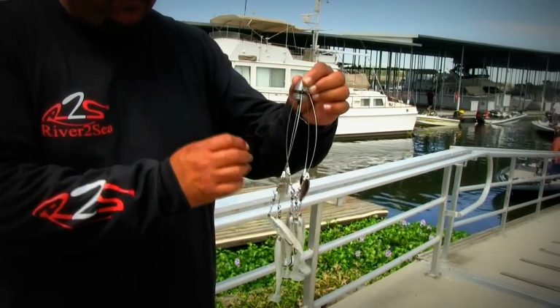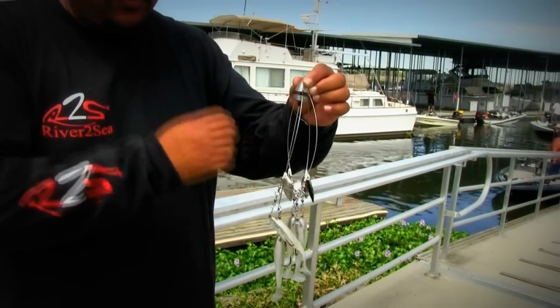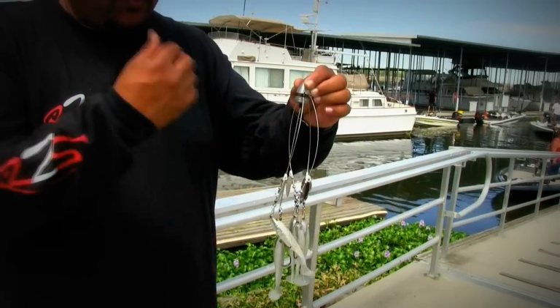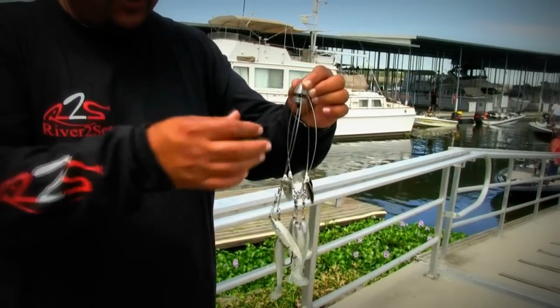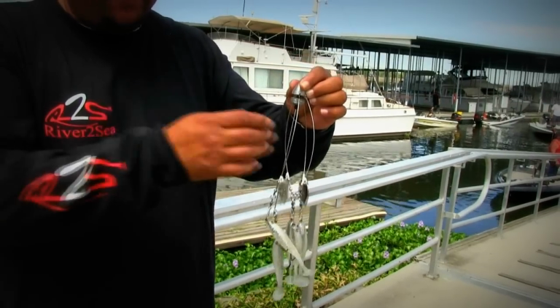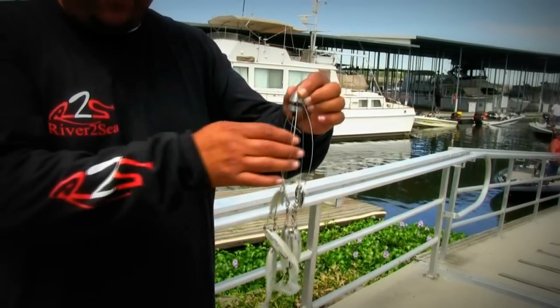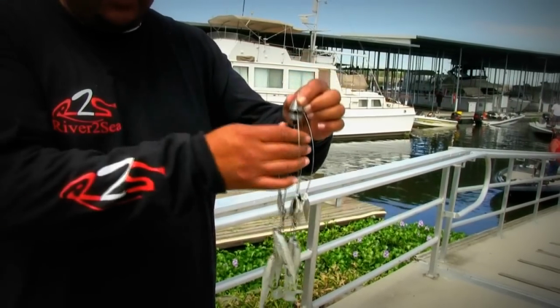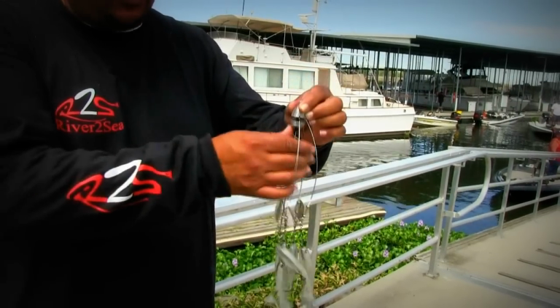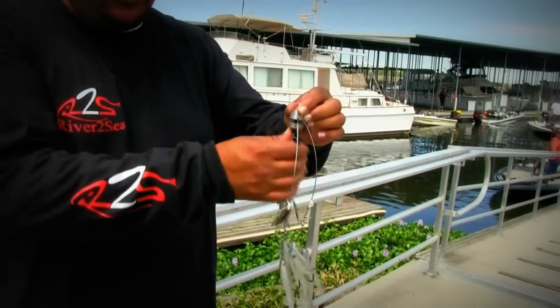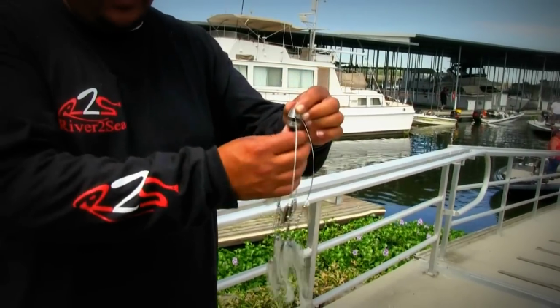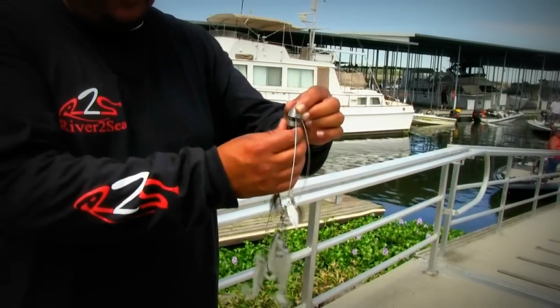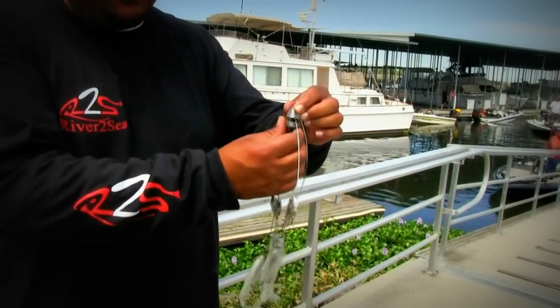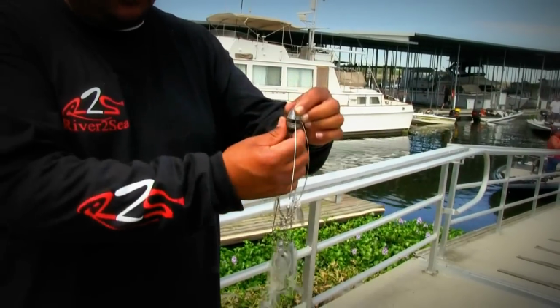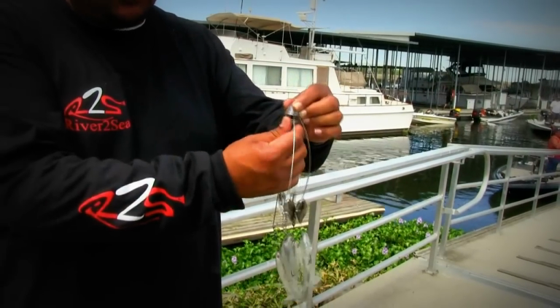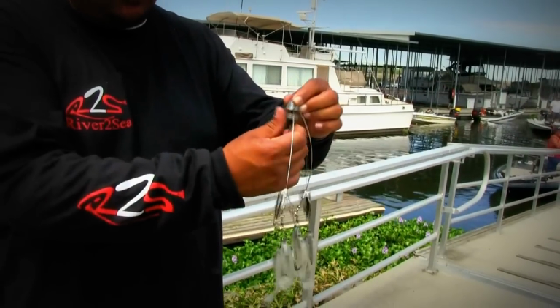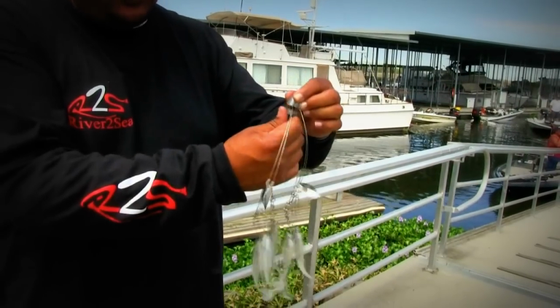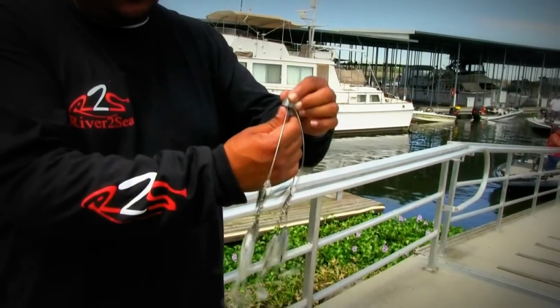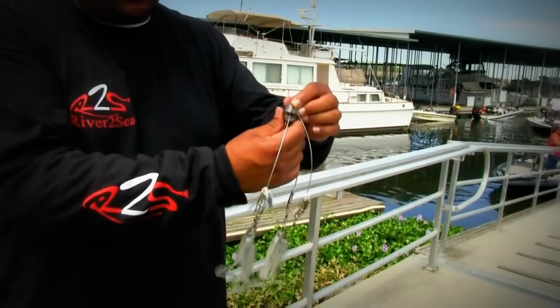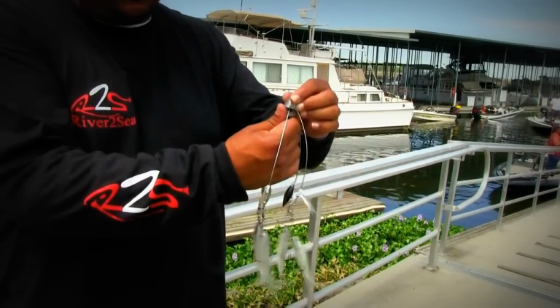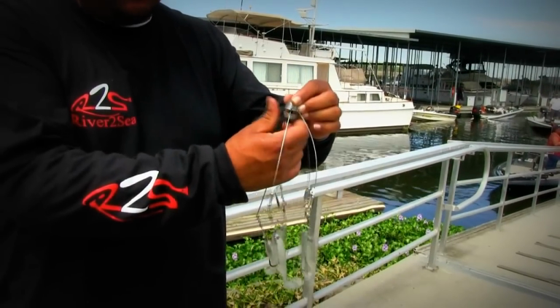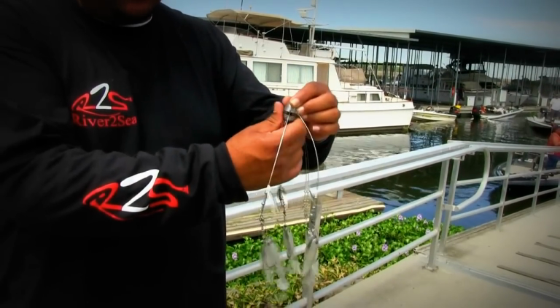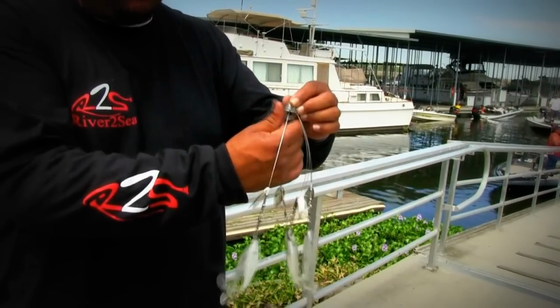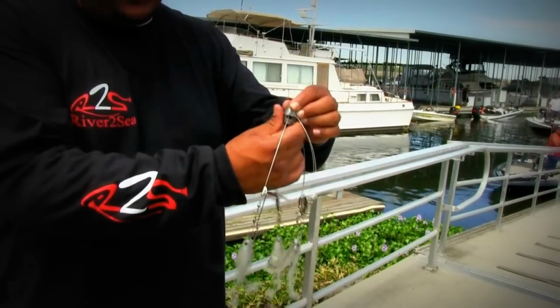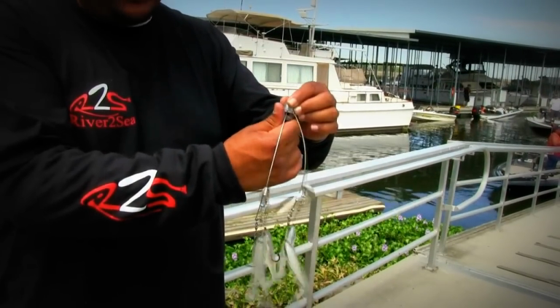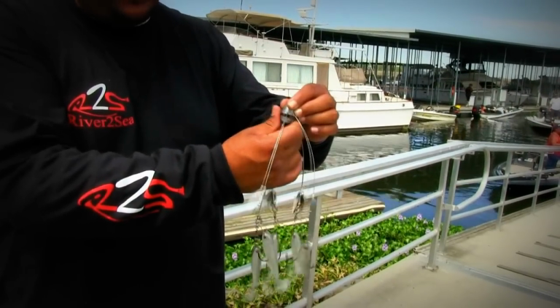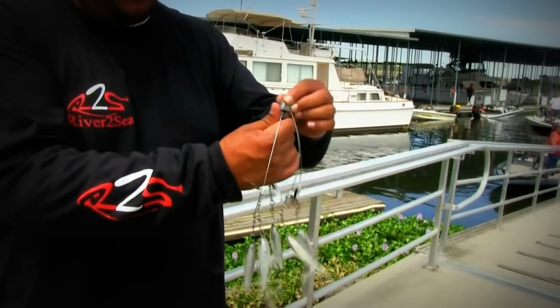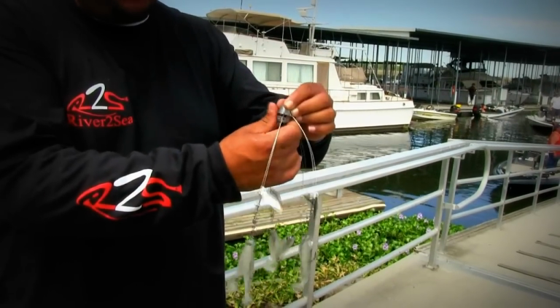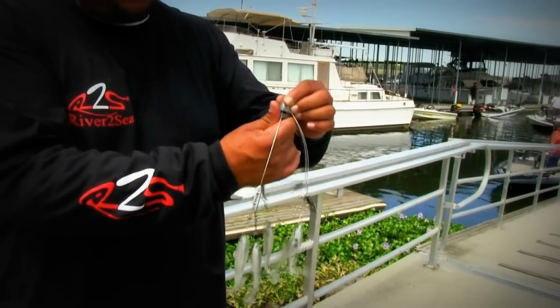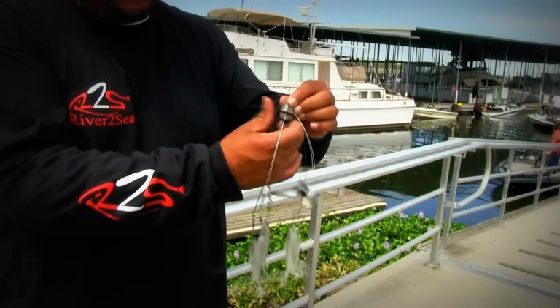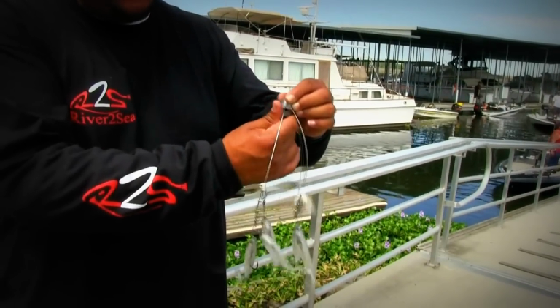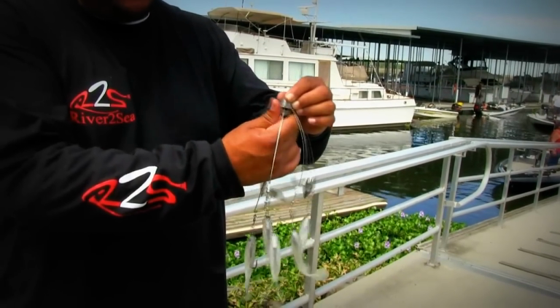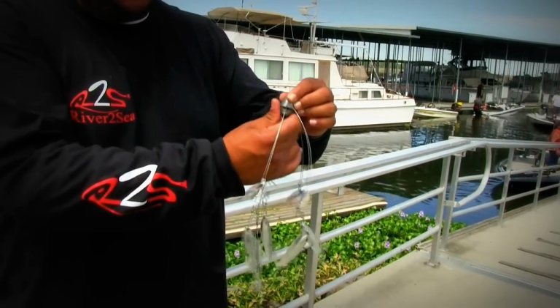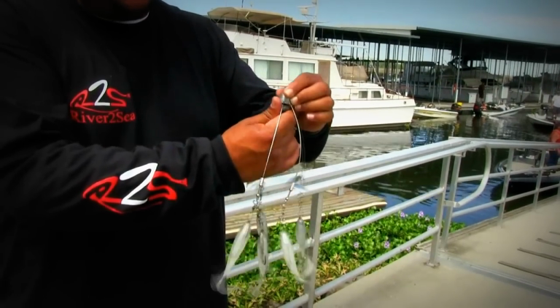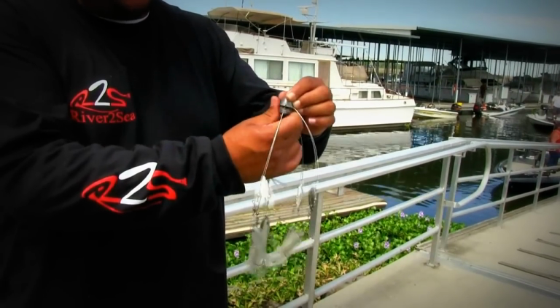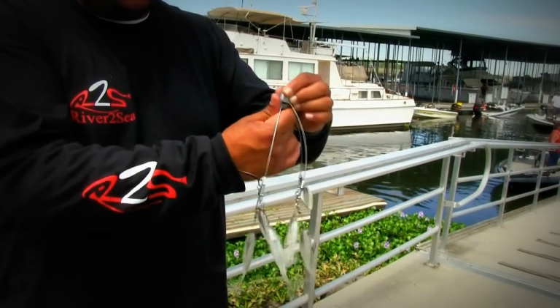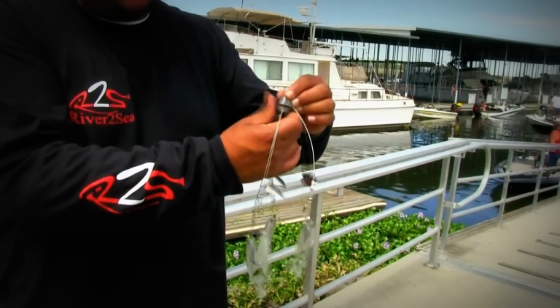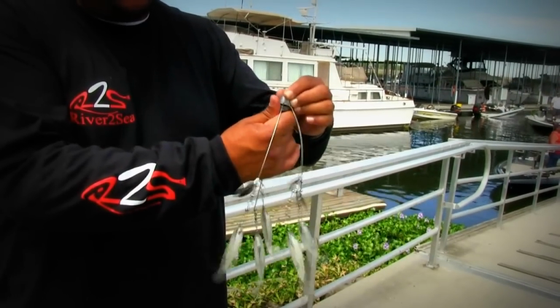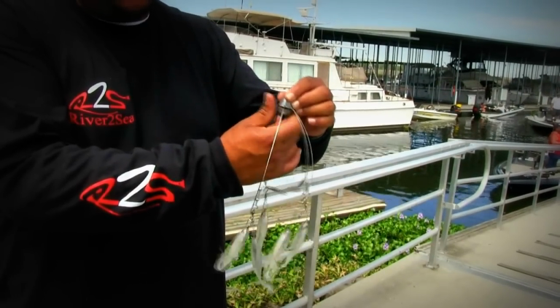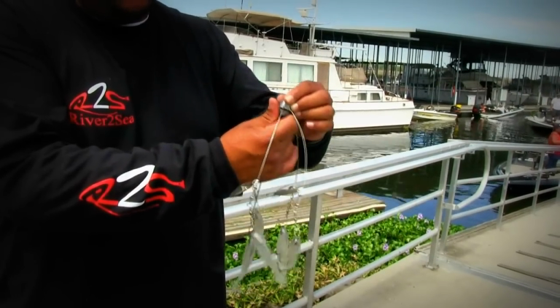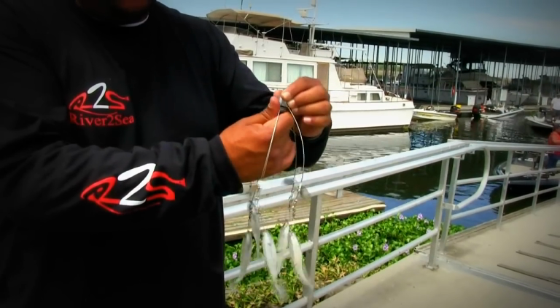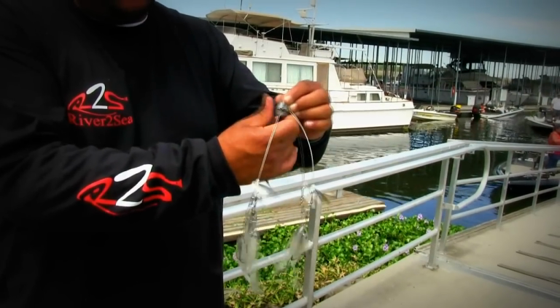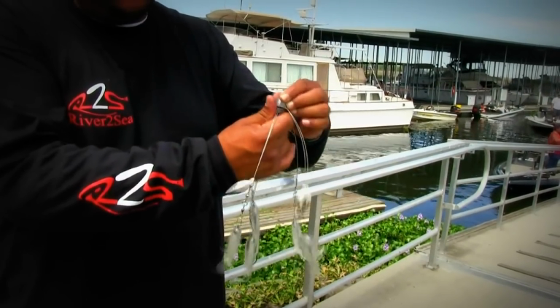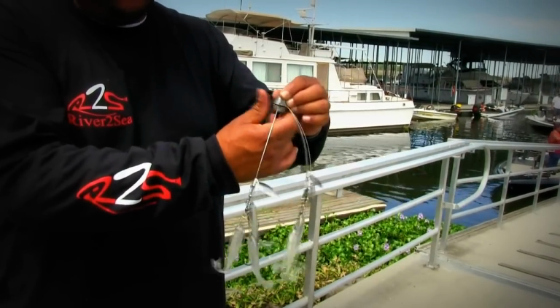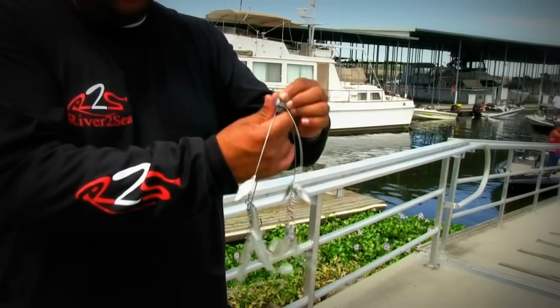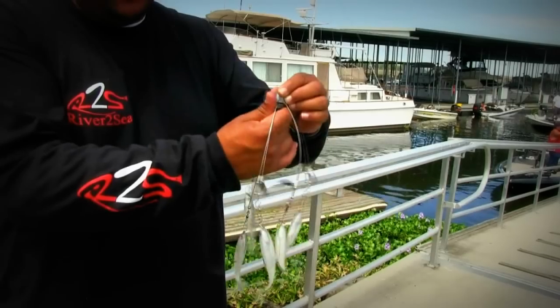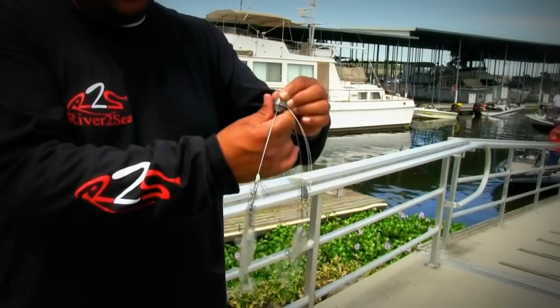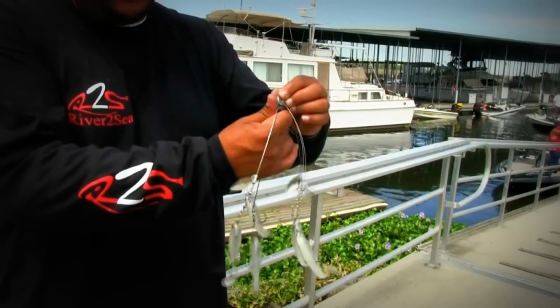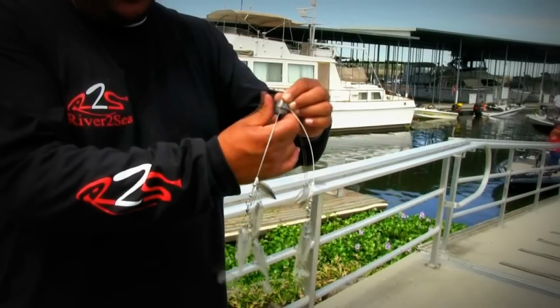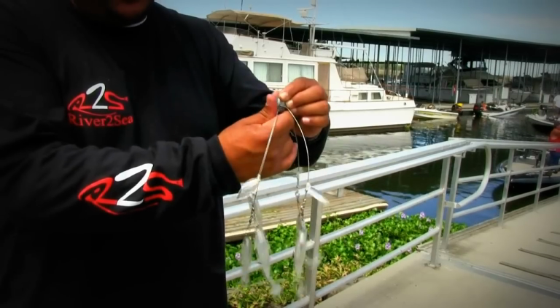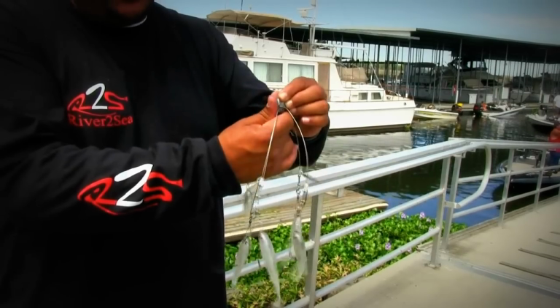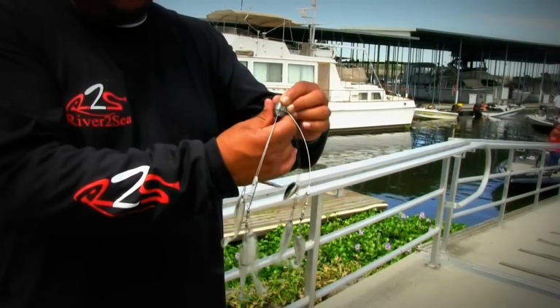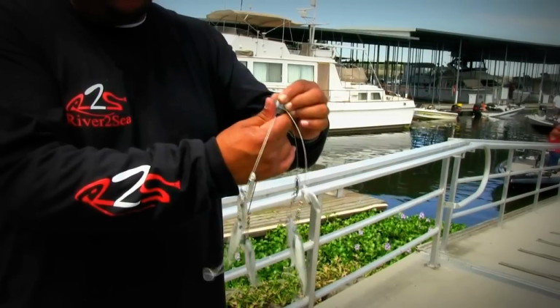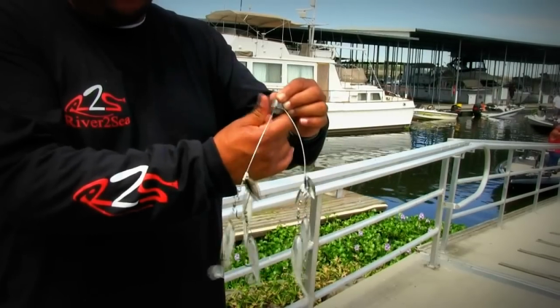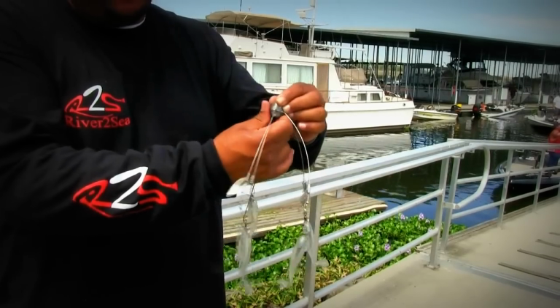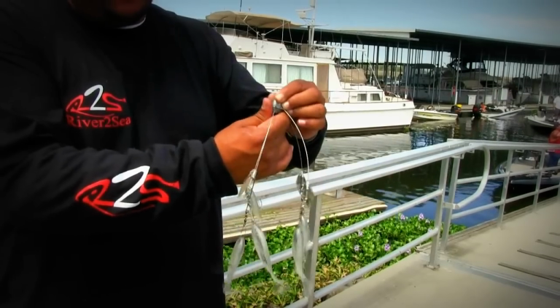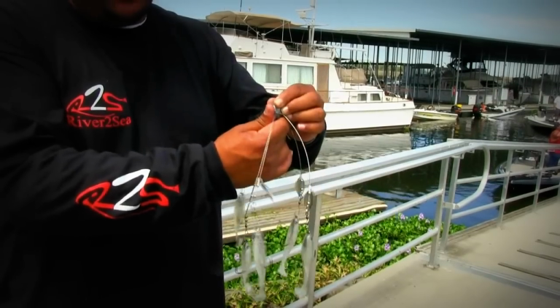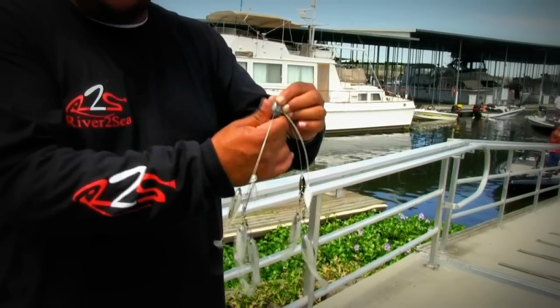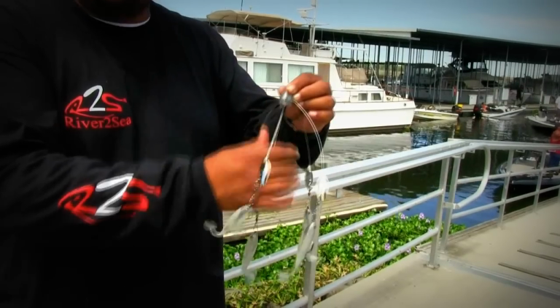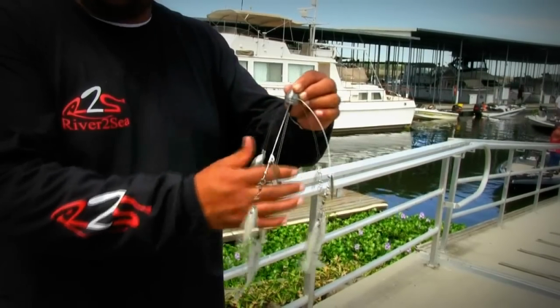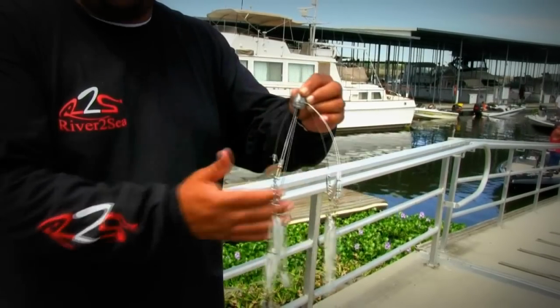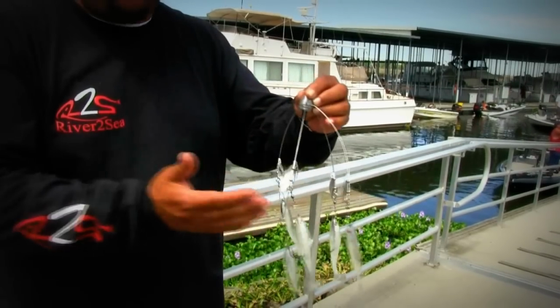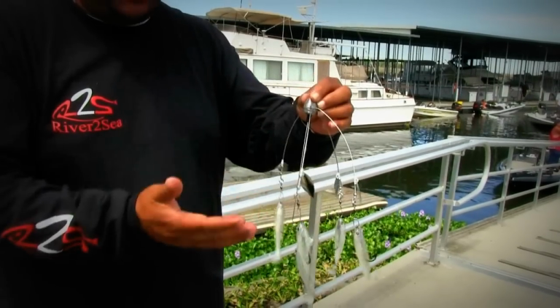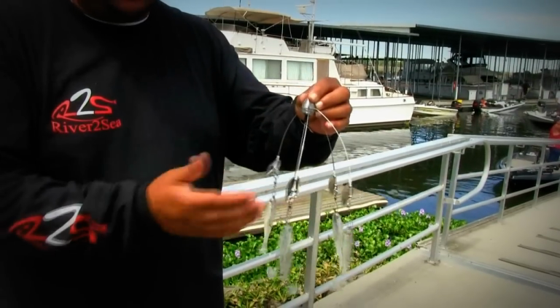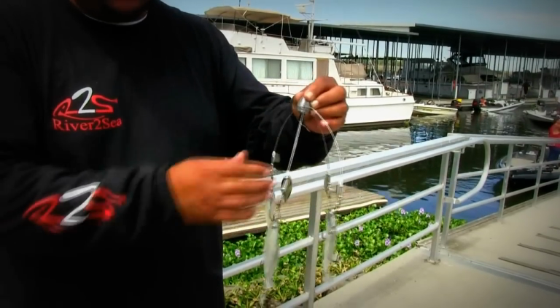When you're ready to fish, all you have to do is go ahead and screw this back up, tighten it, and it's ready to fish.